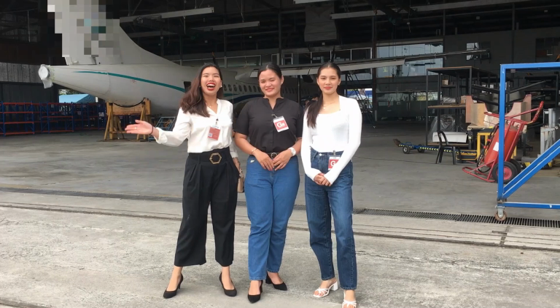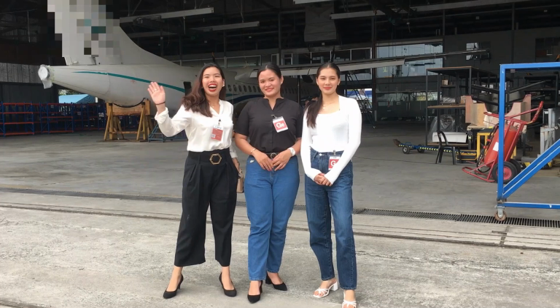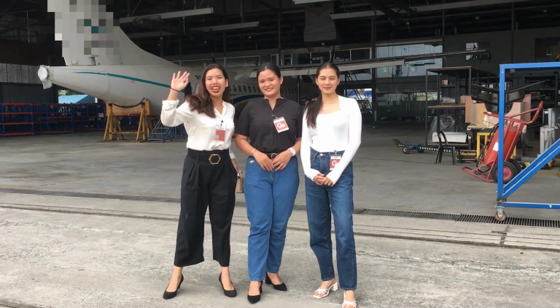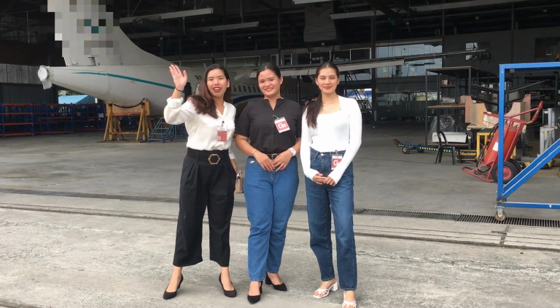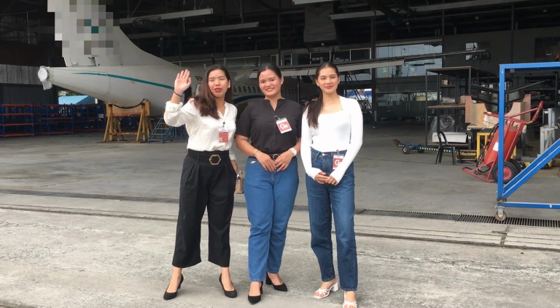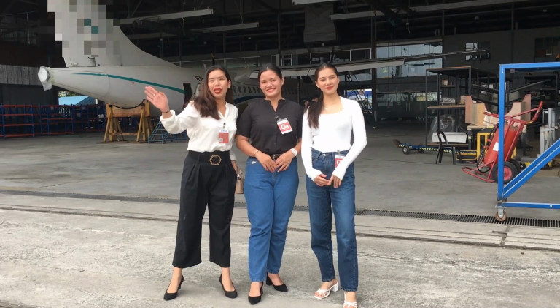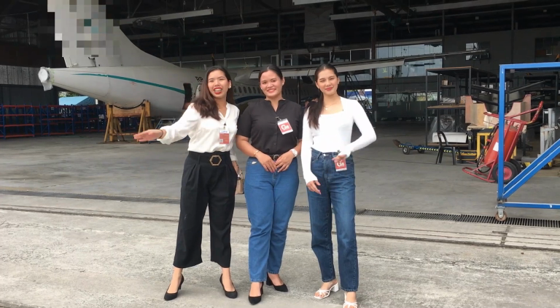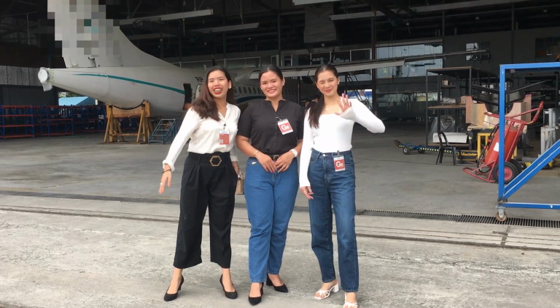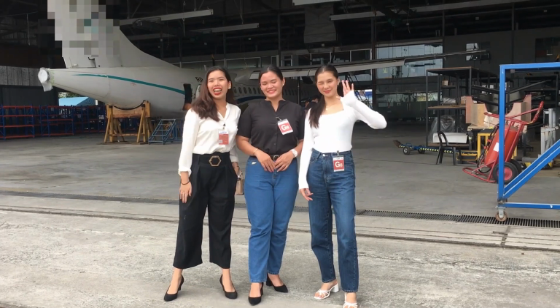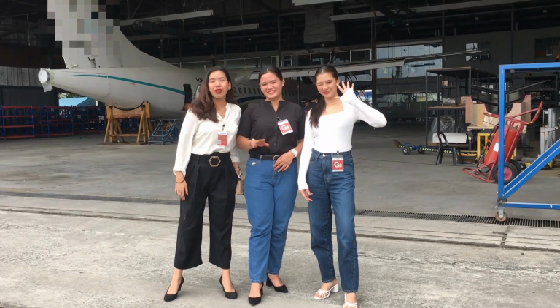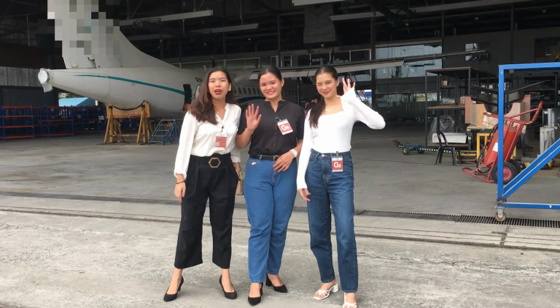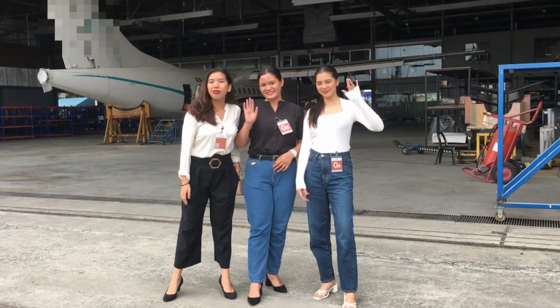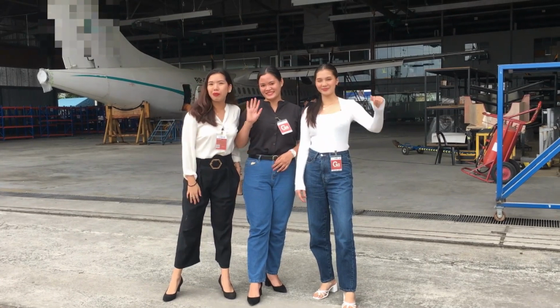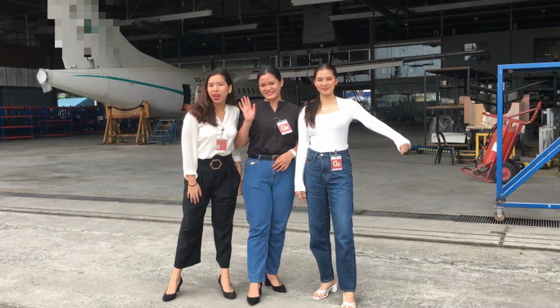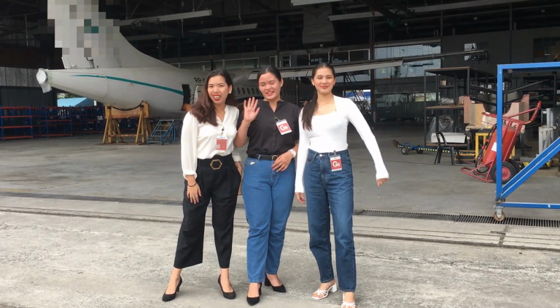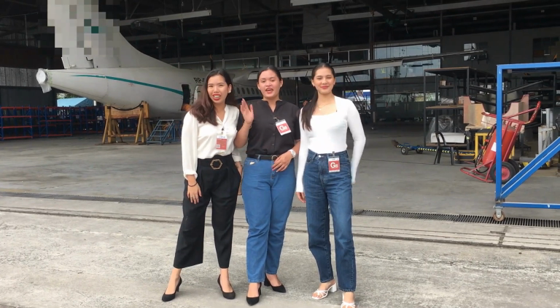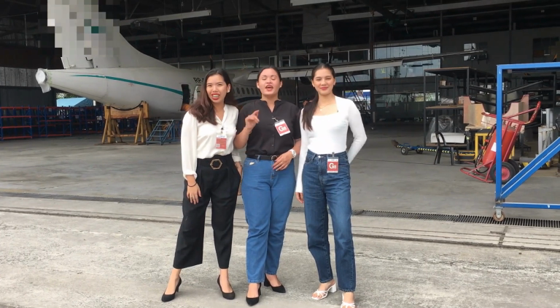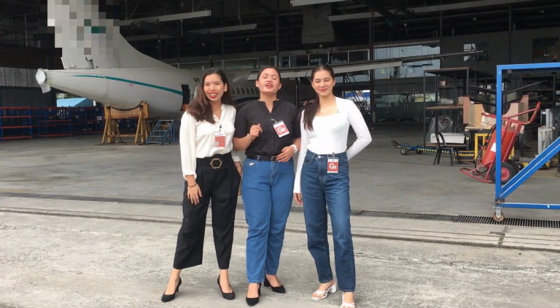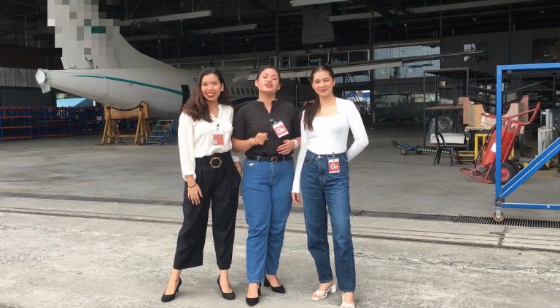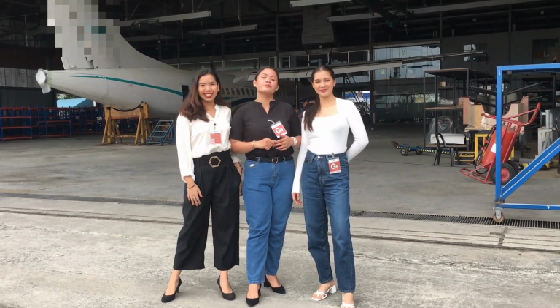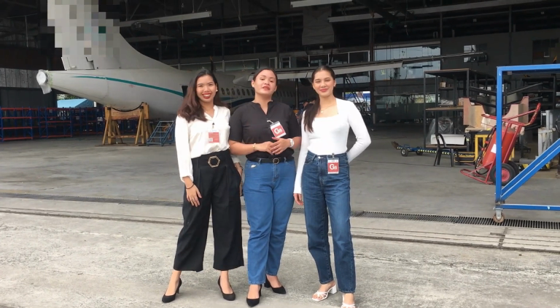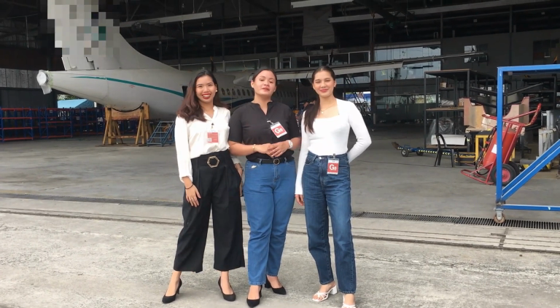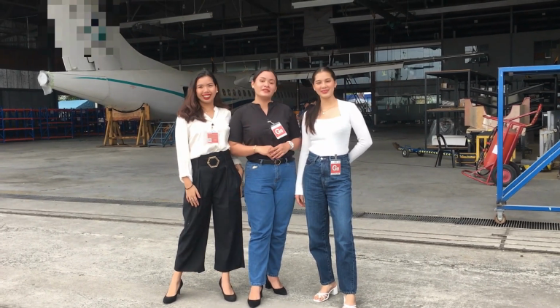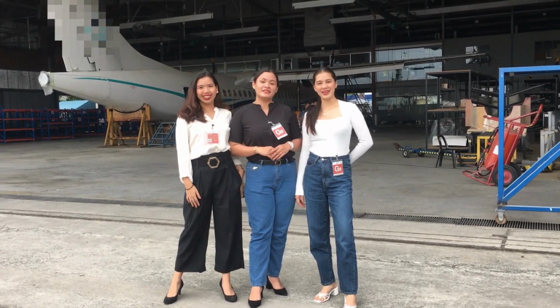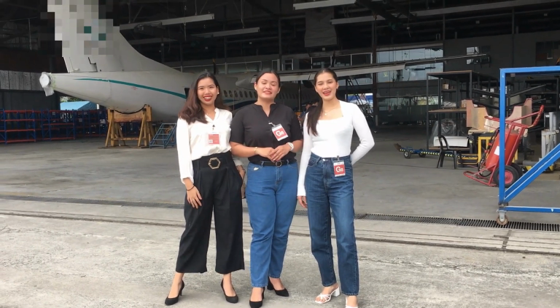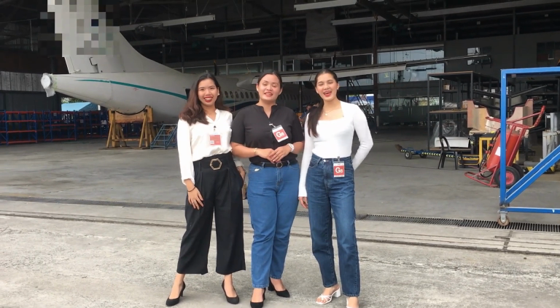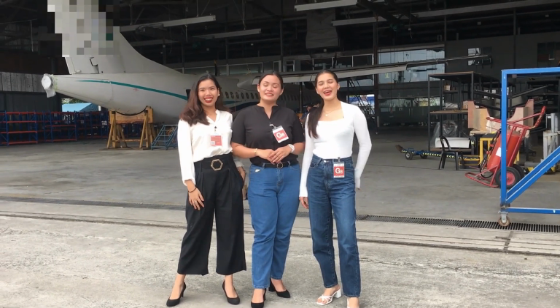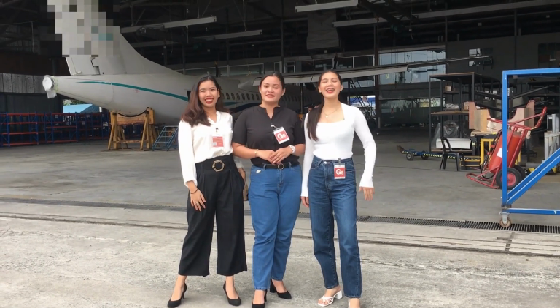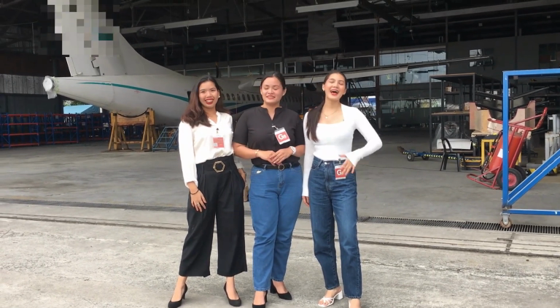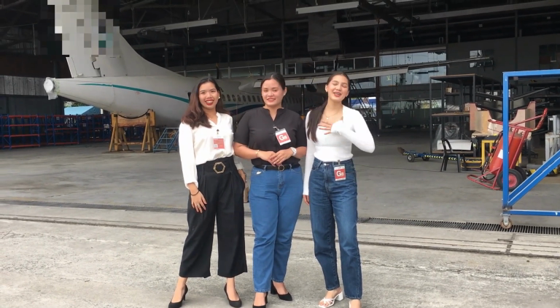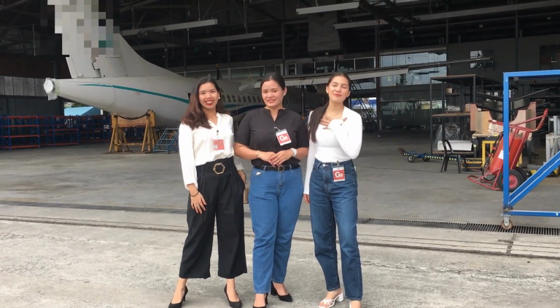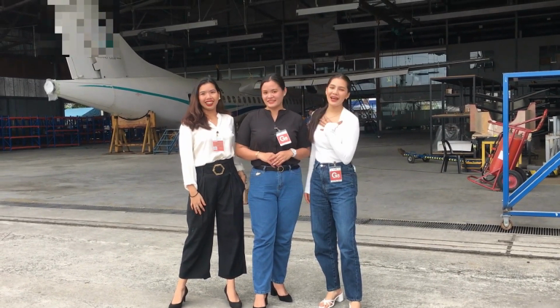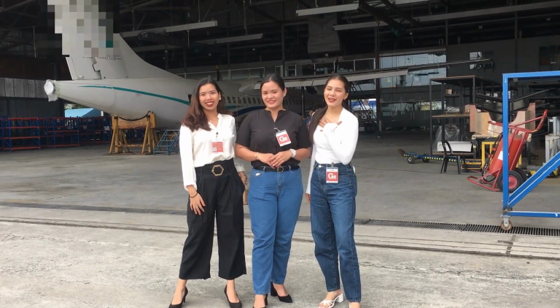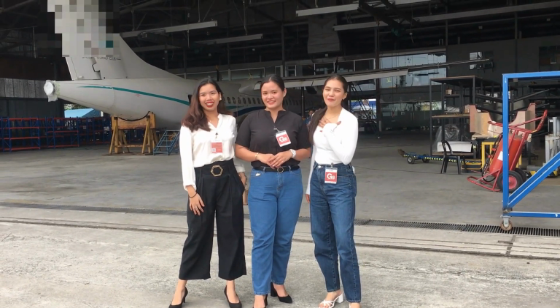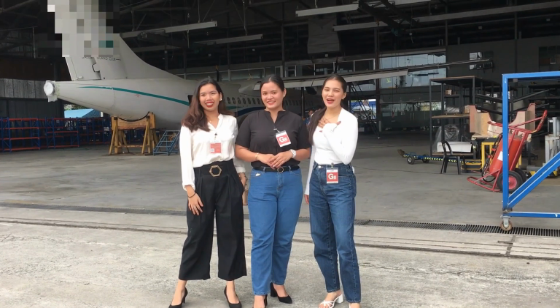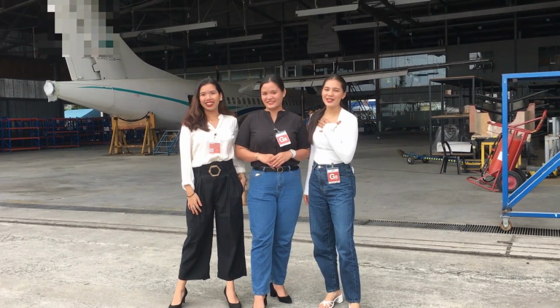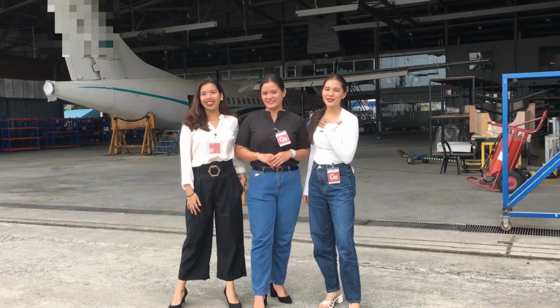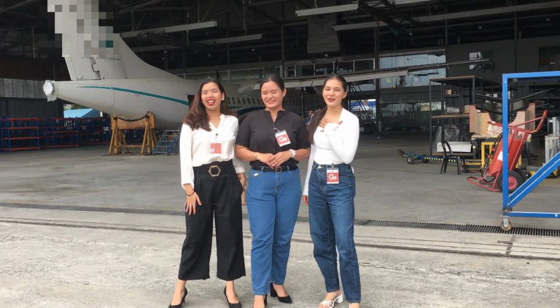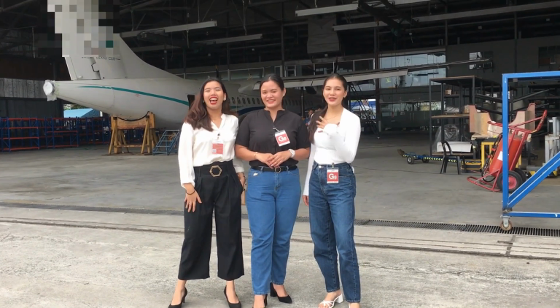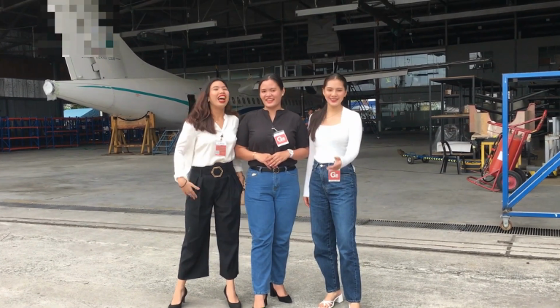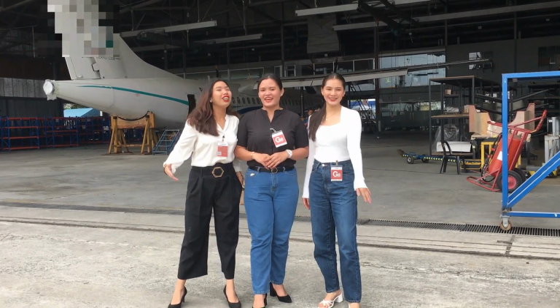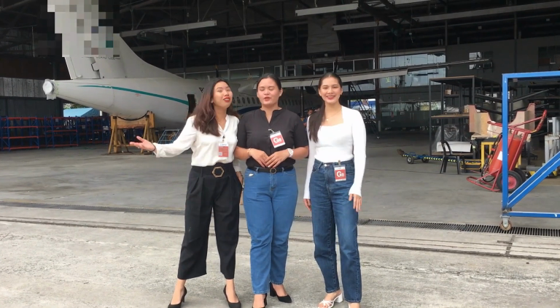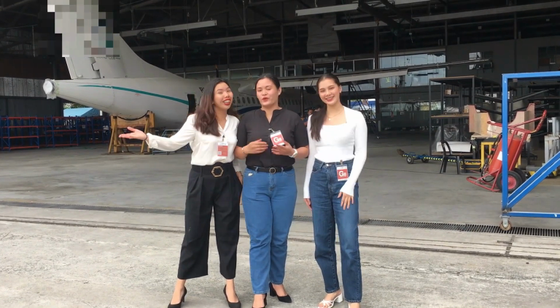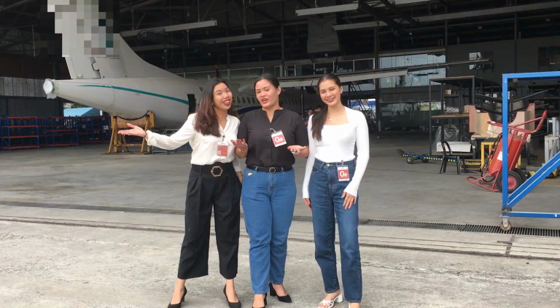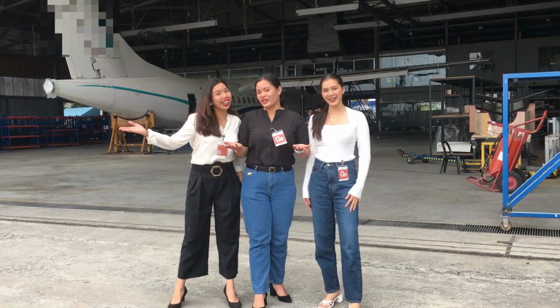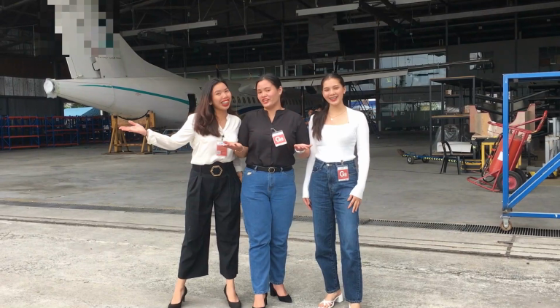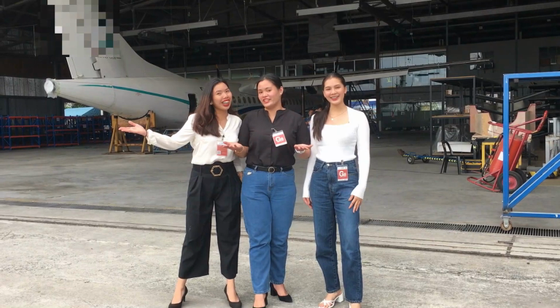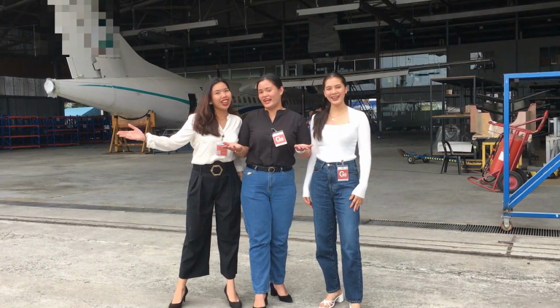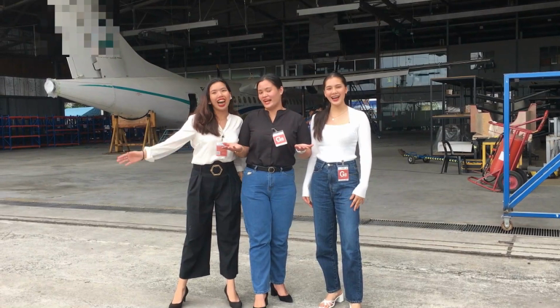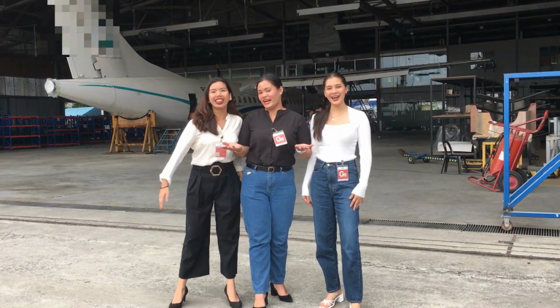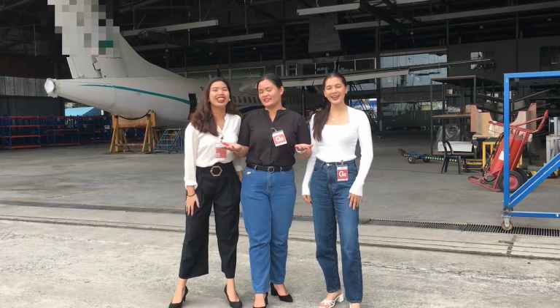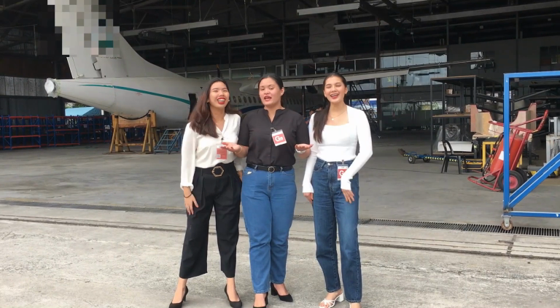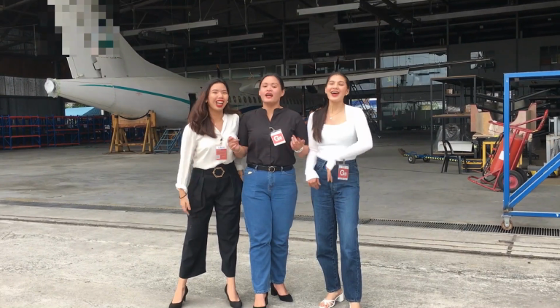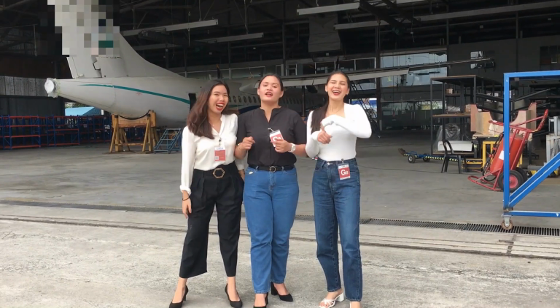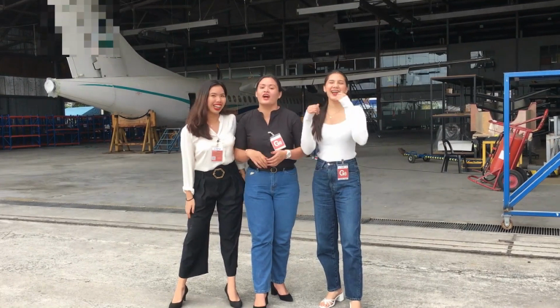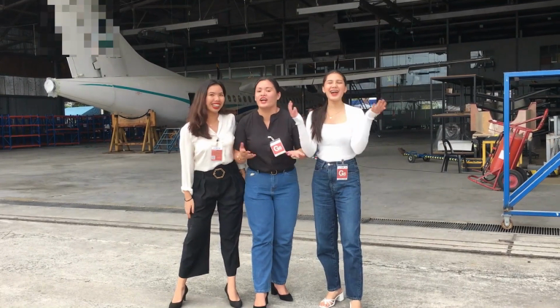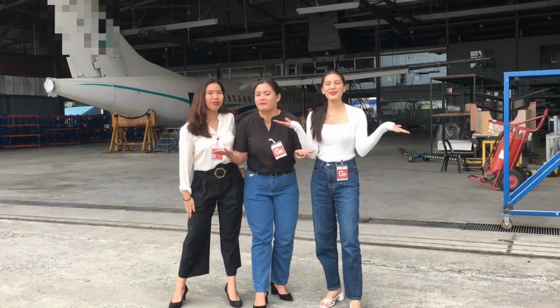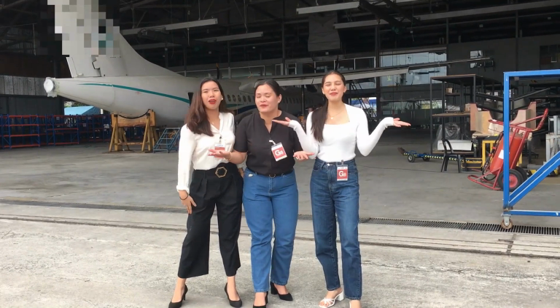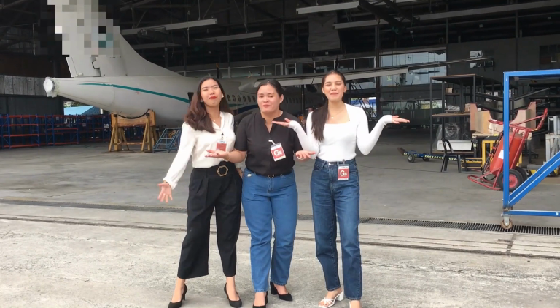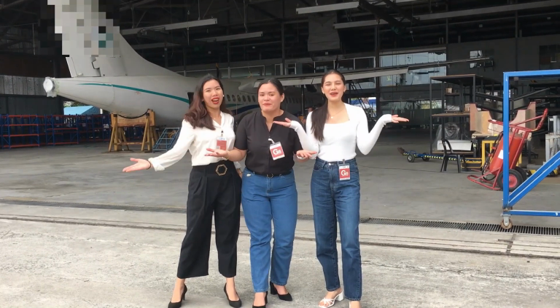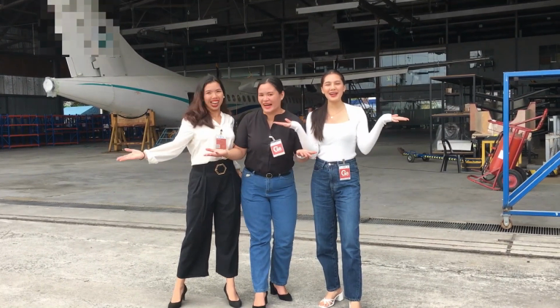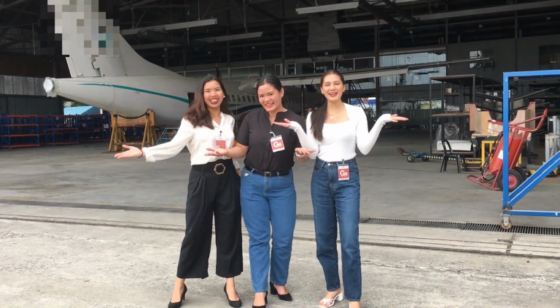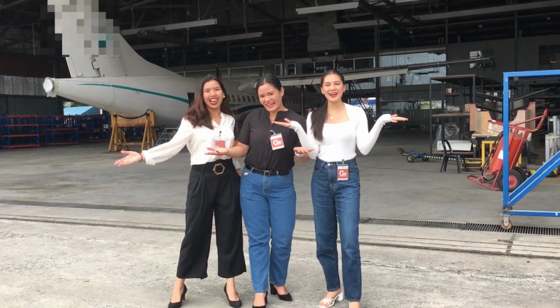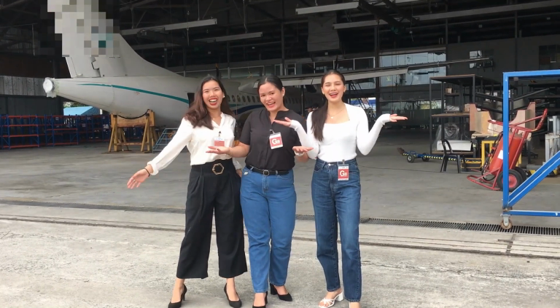Hi everybody! I'm Mama Maro, and I'm Pia Balagtas, and I'm Myla Basco, and we are here at Clark Pampanga!